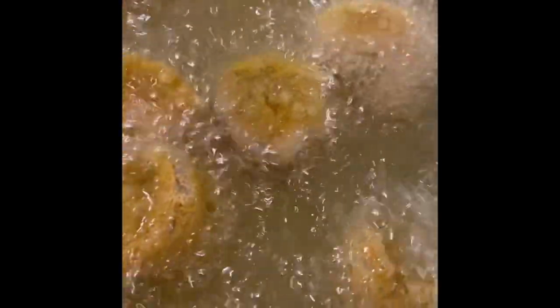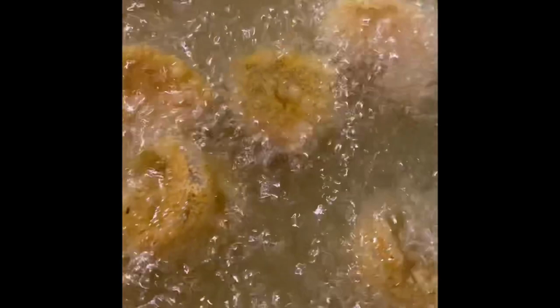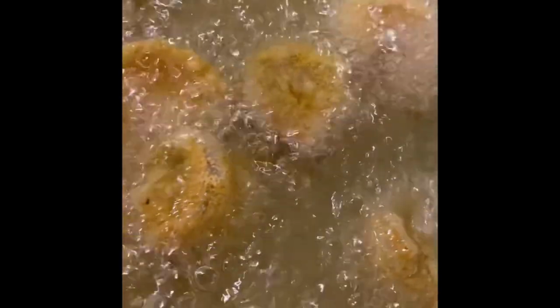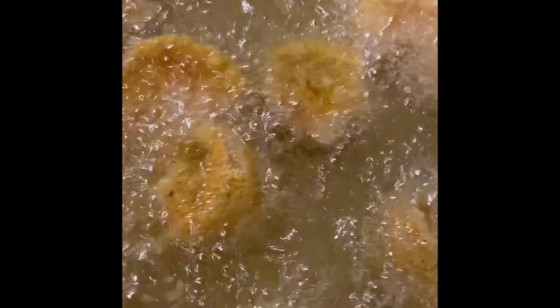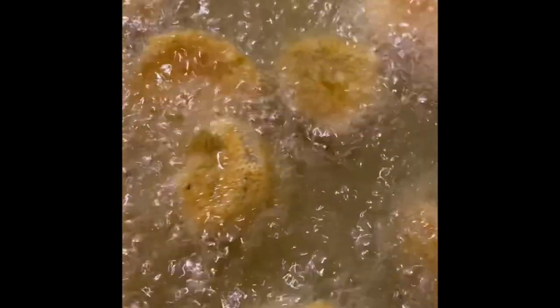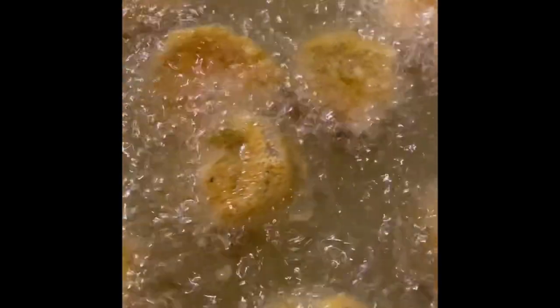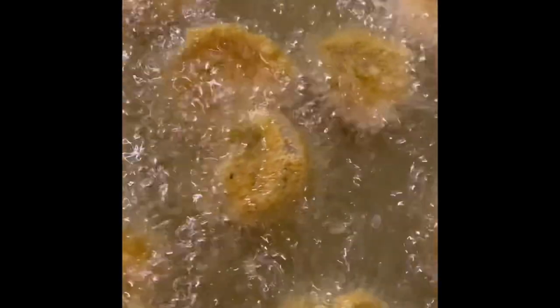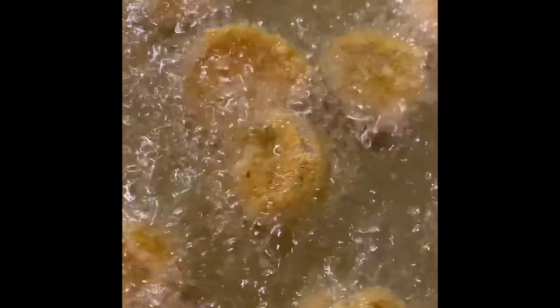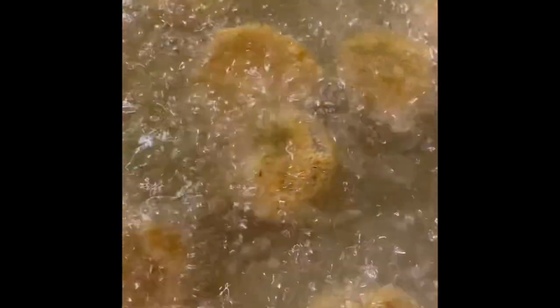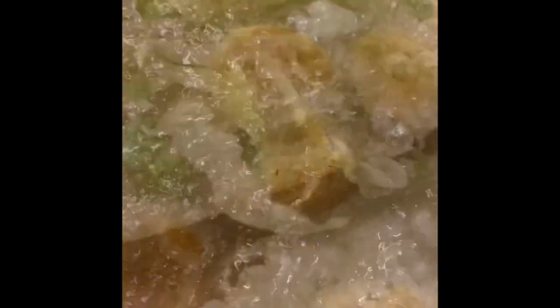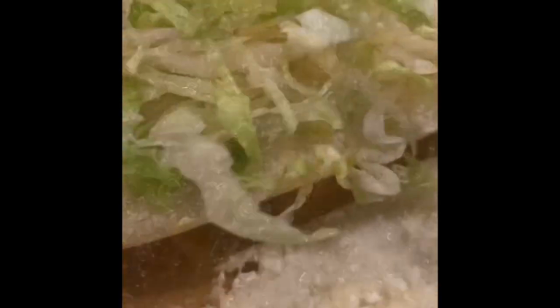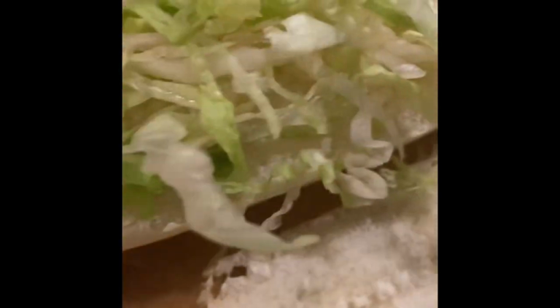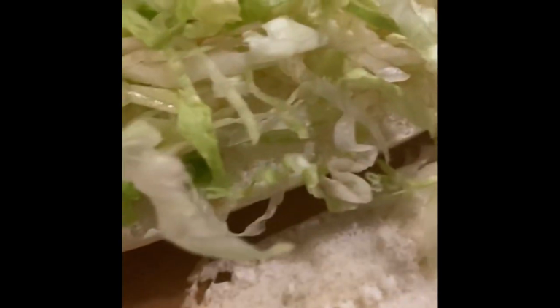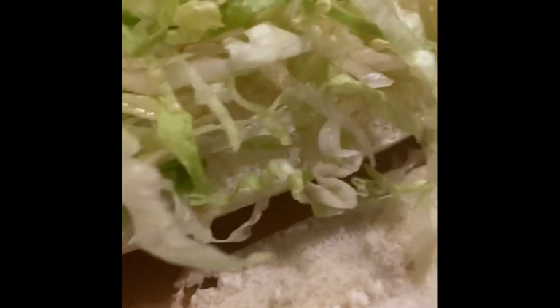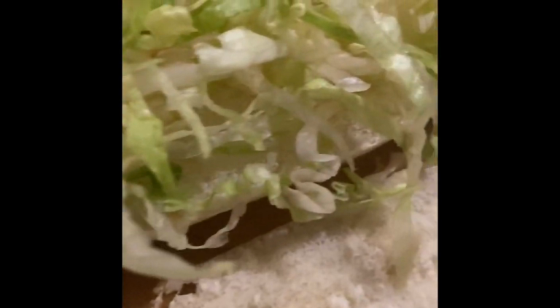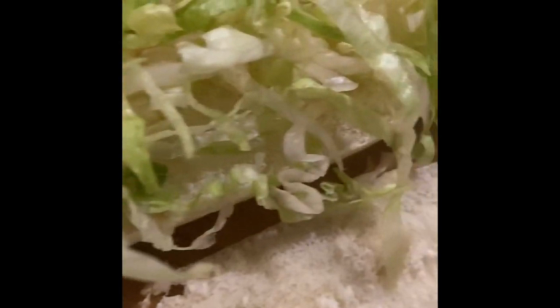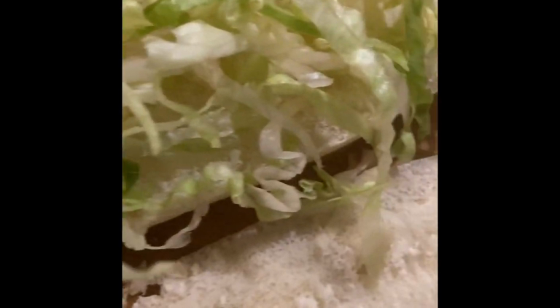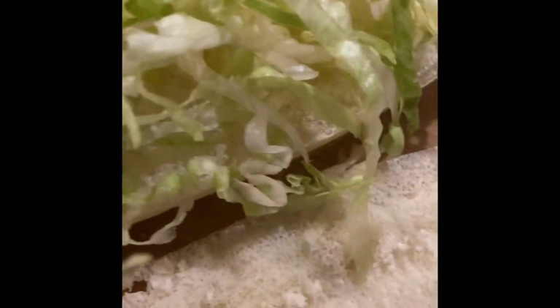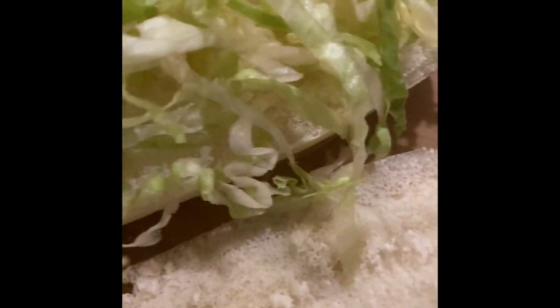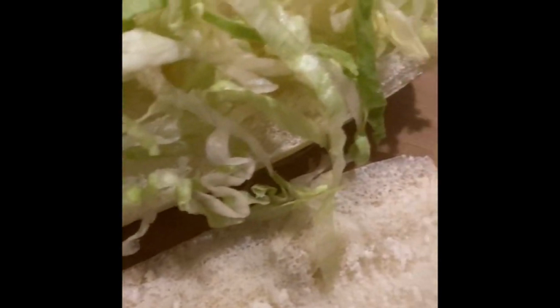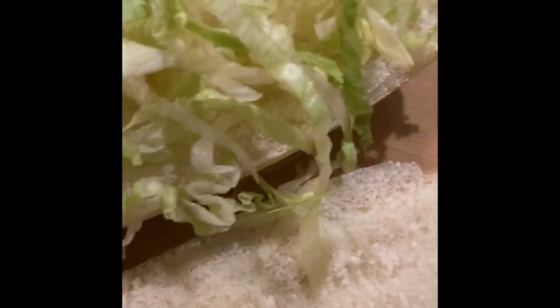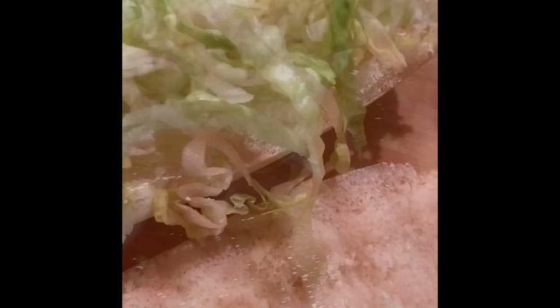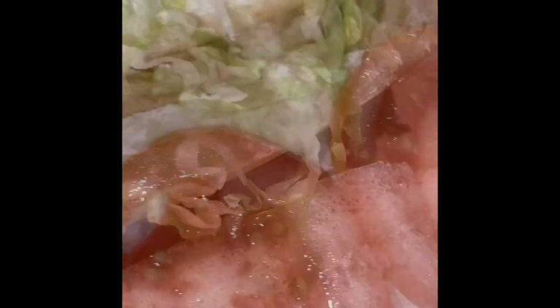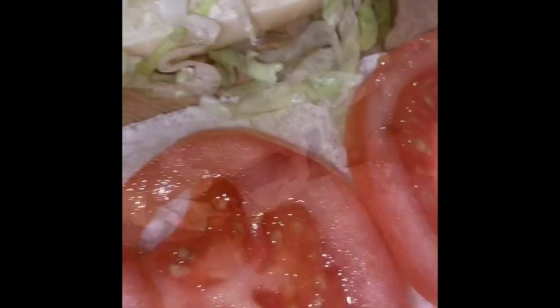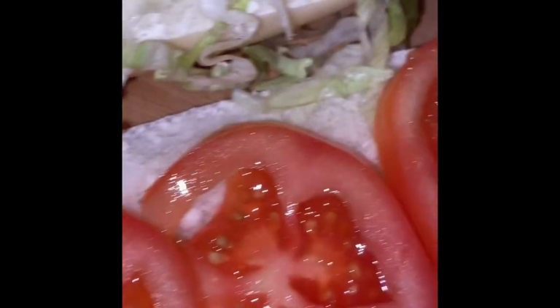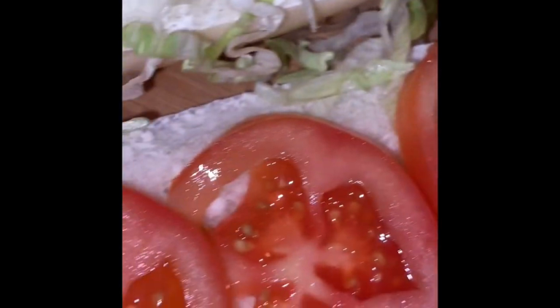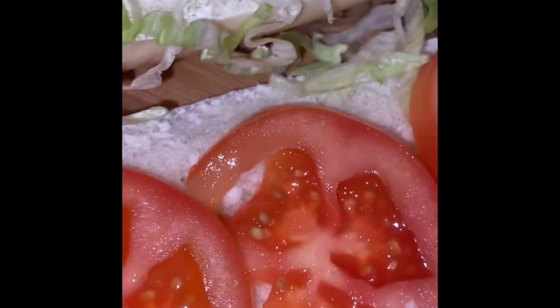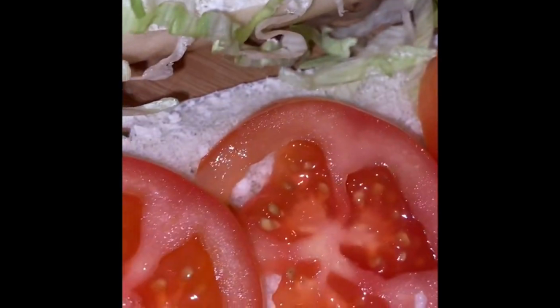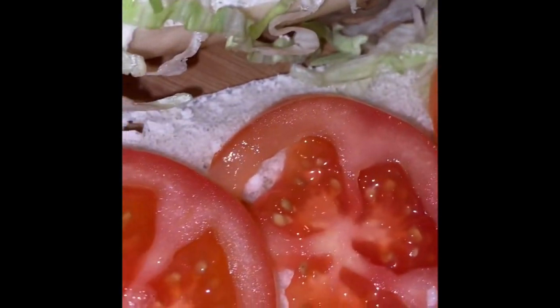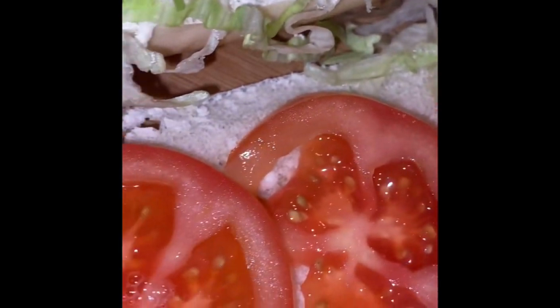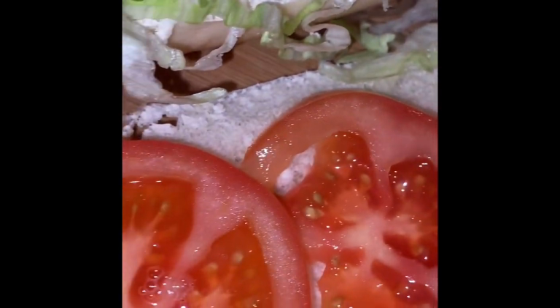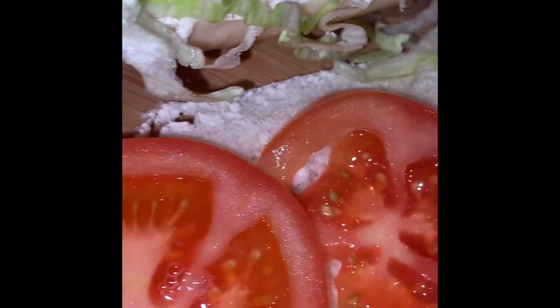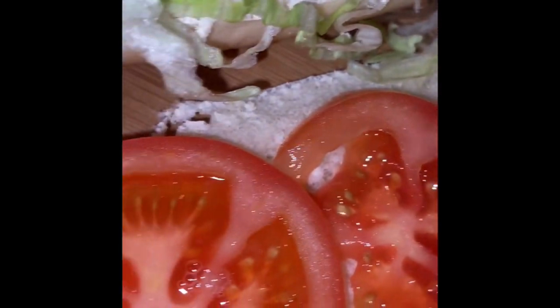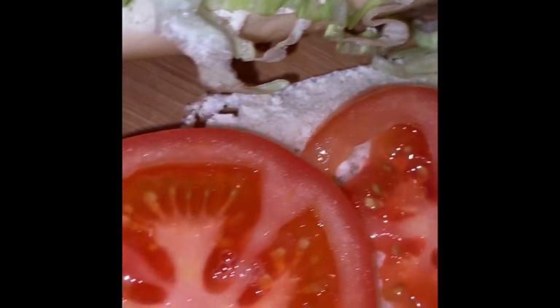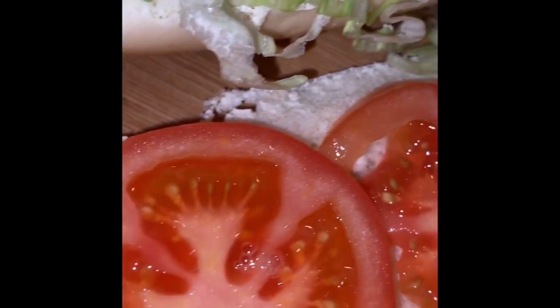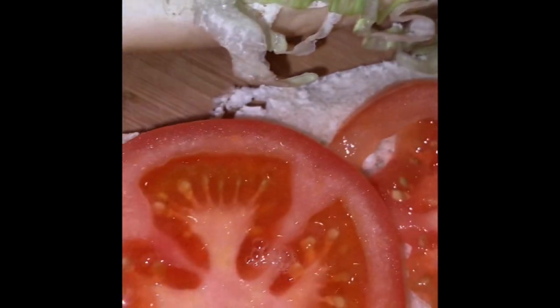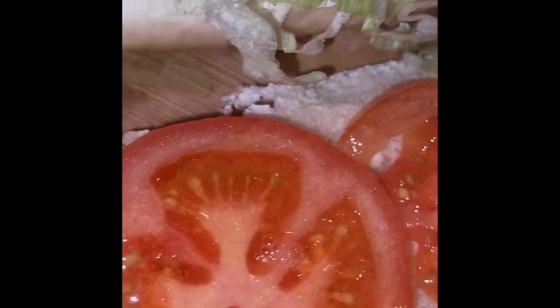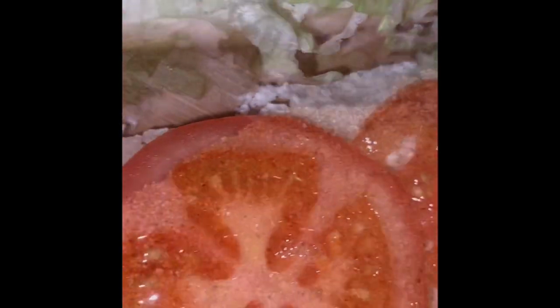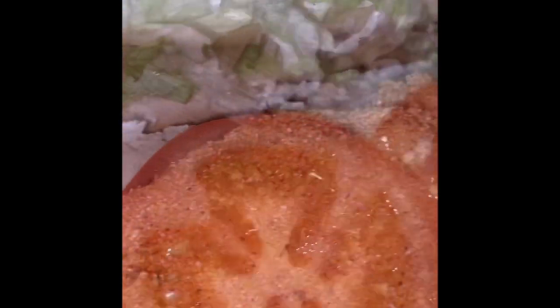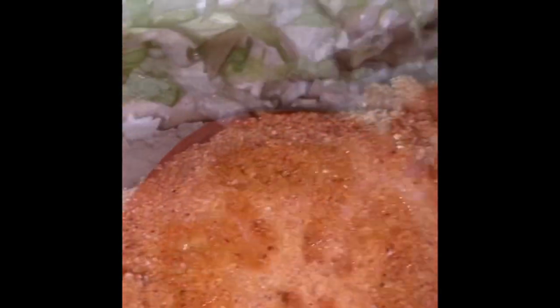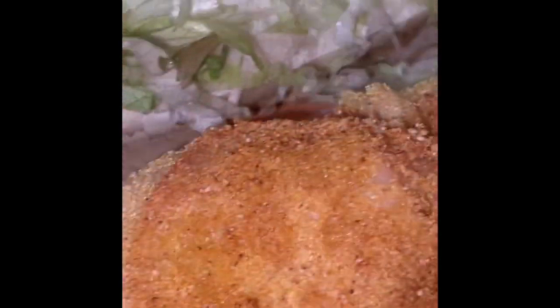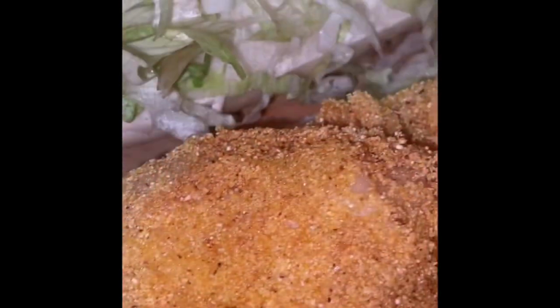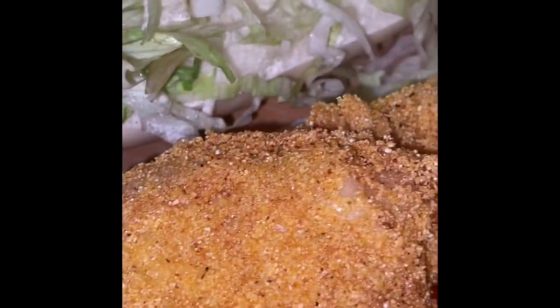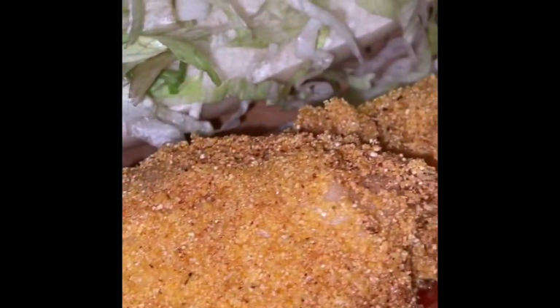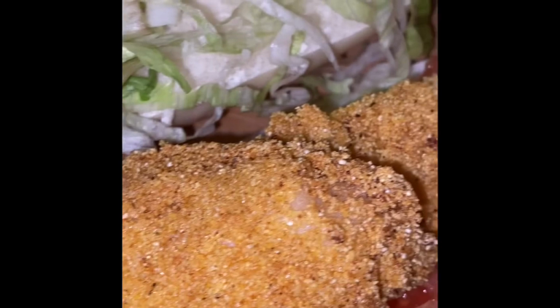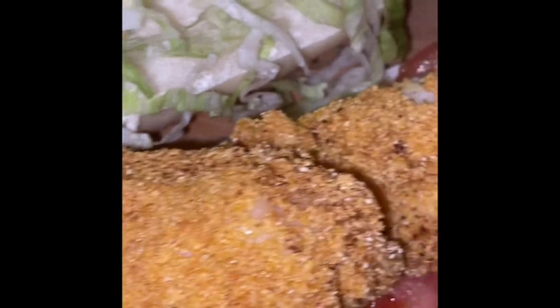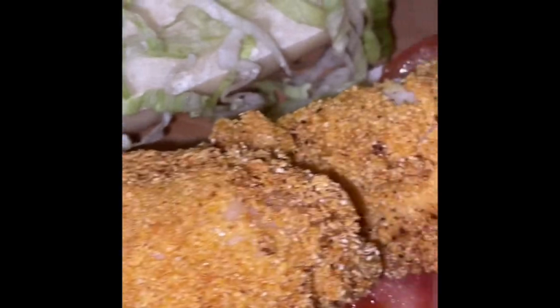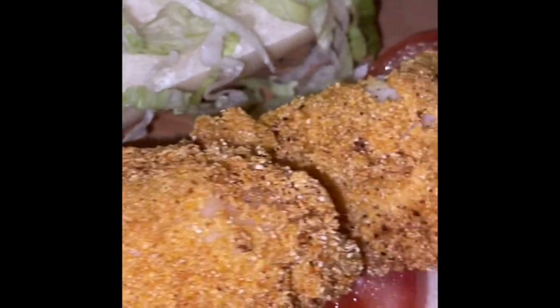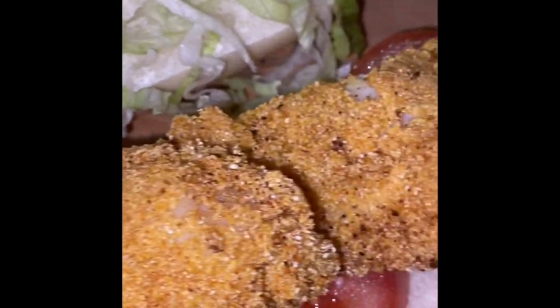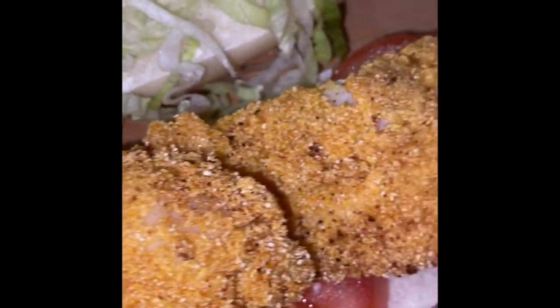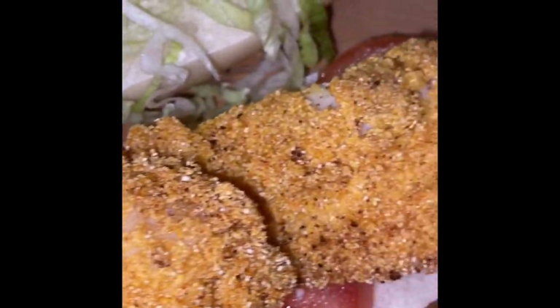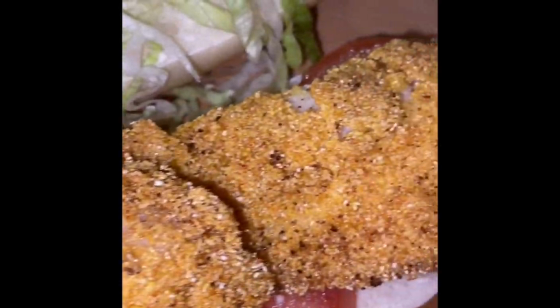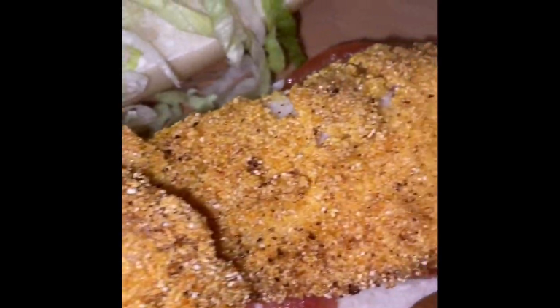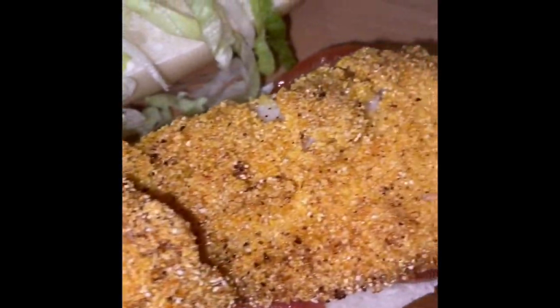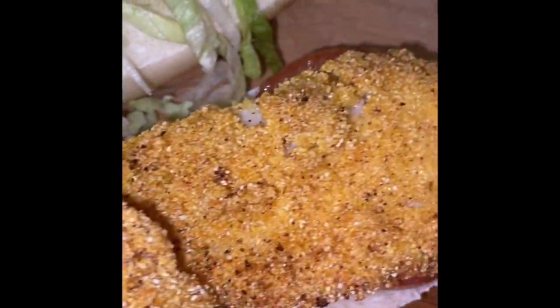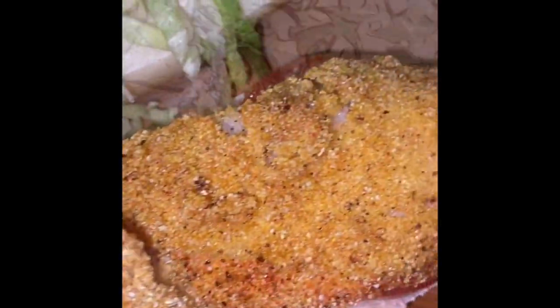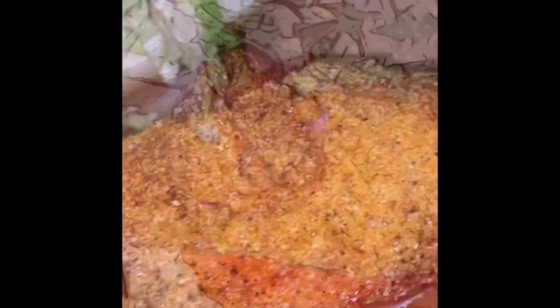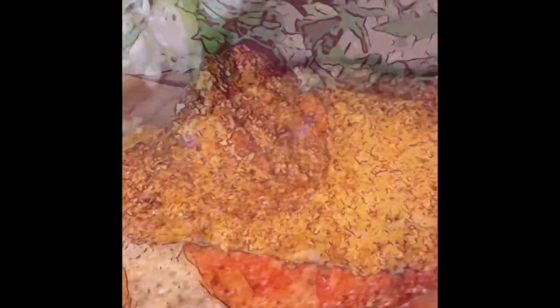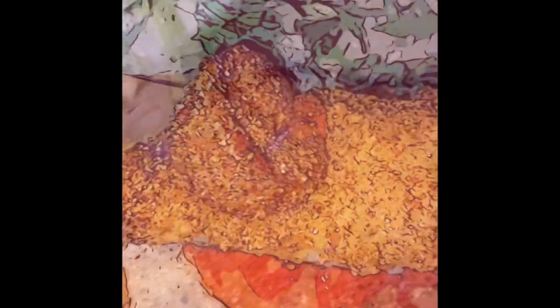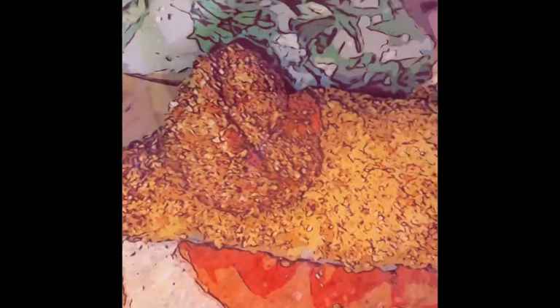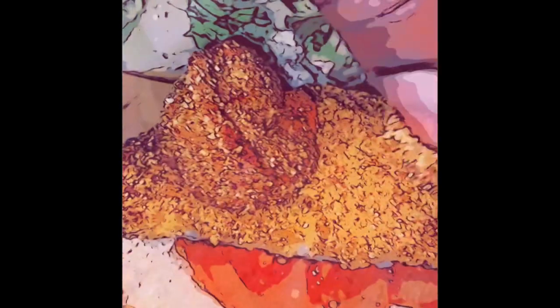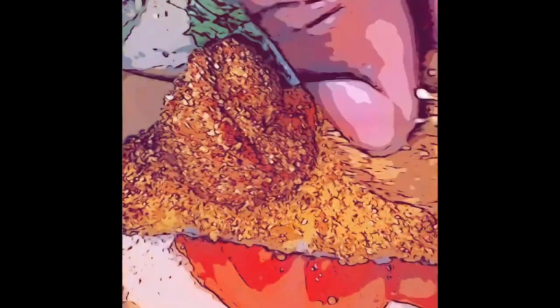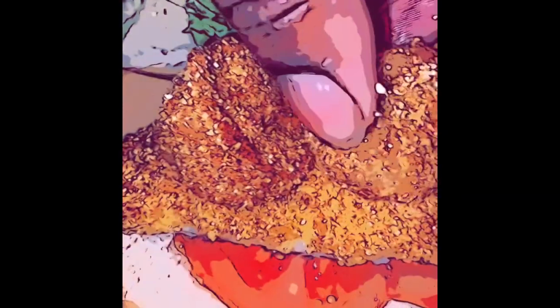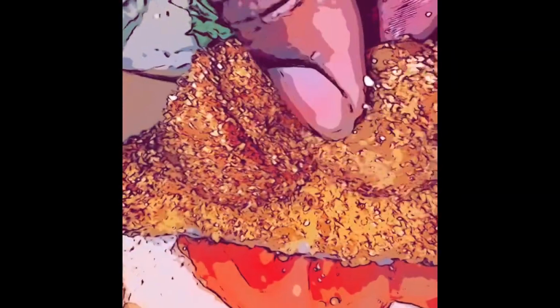Get you some soft baguette bread, put it on the roll, put it all together, and you got yourself a po' boy.